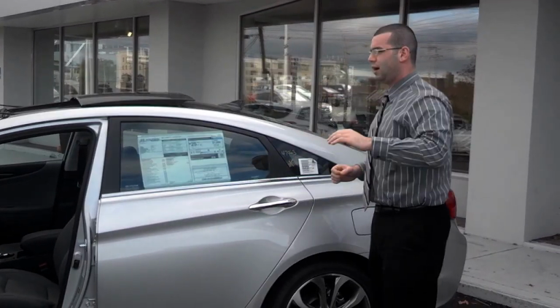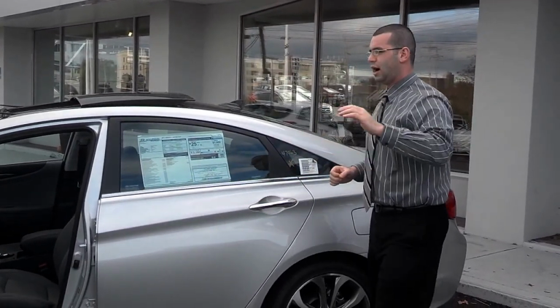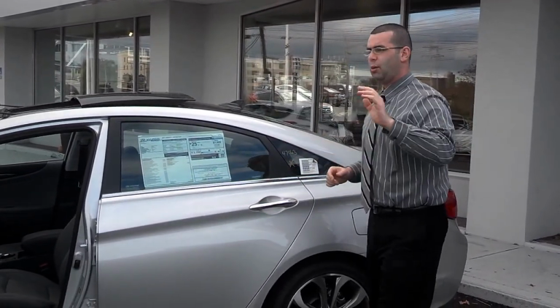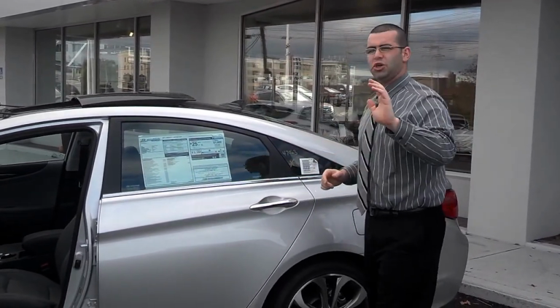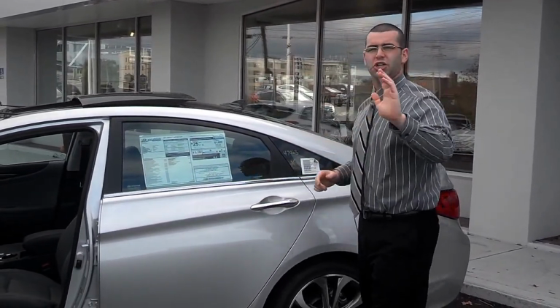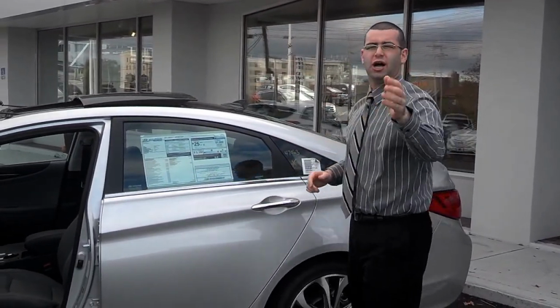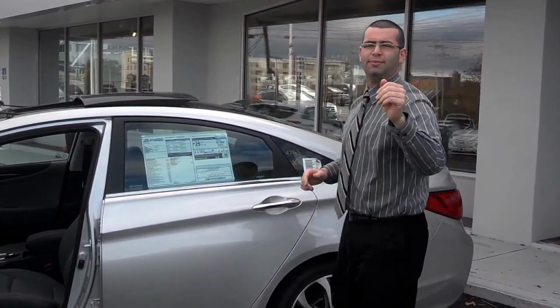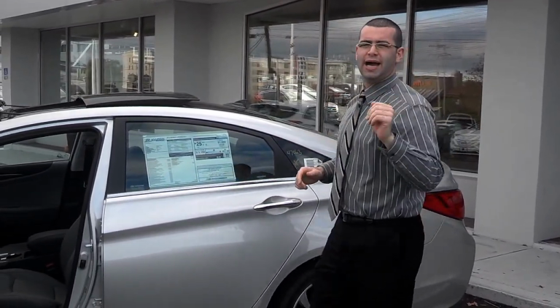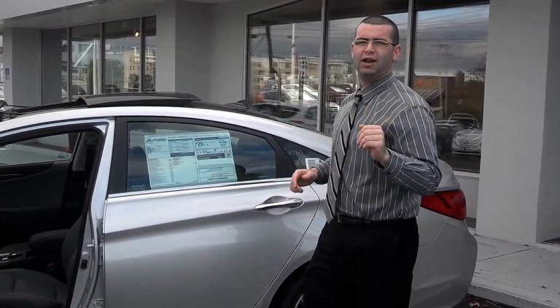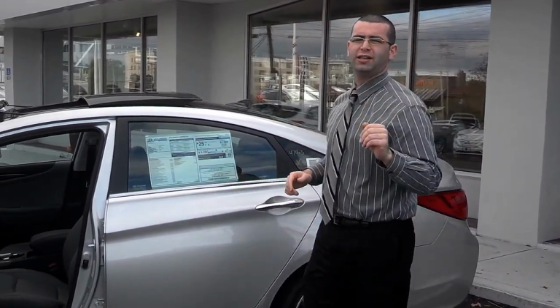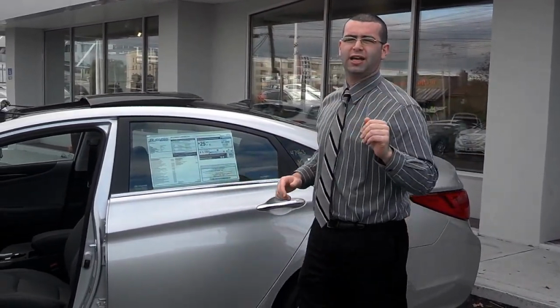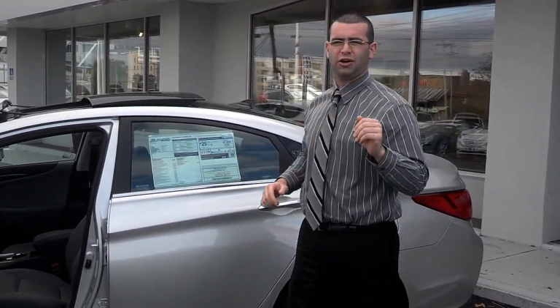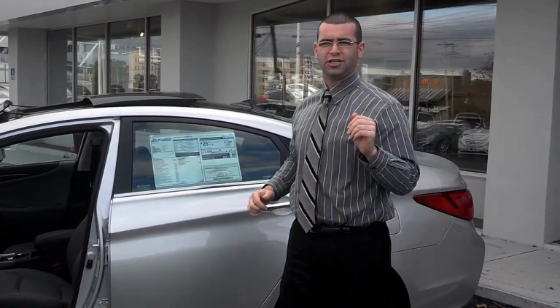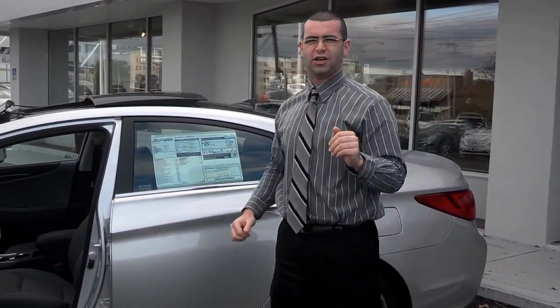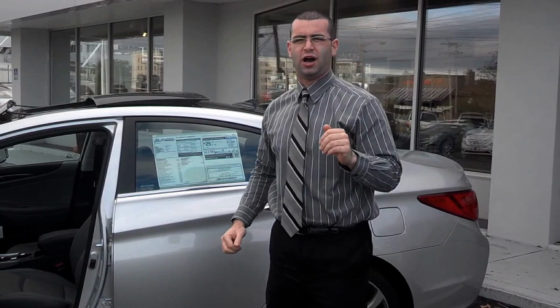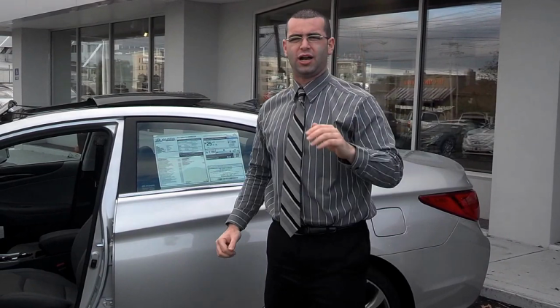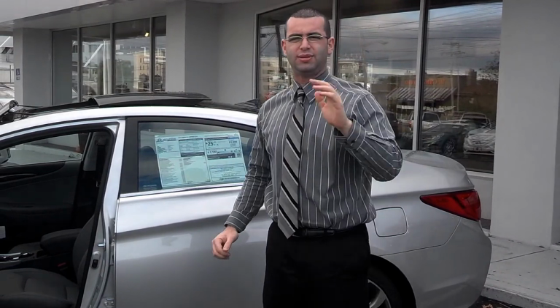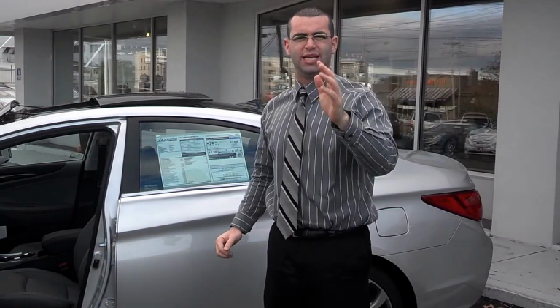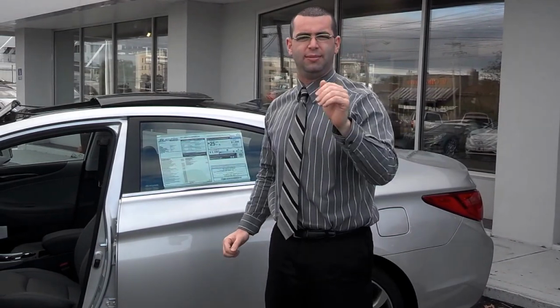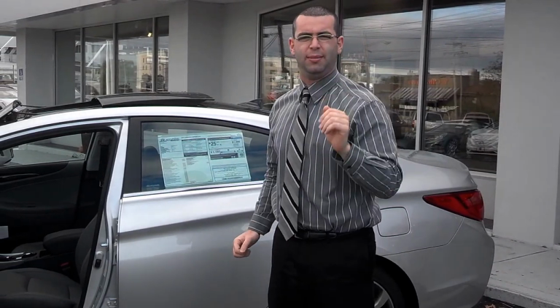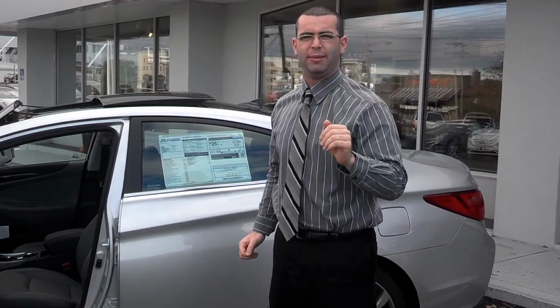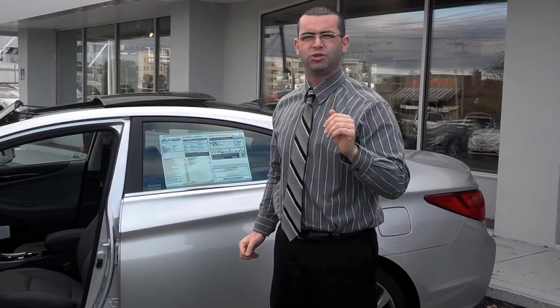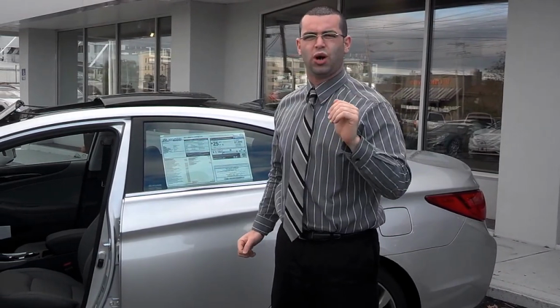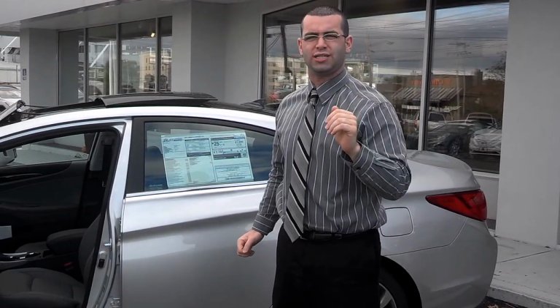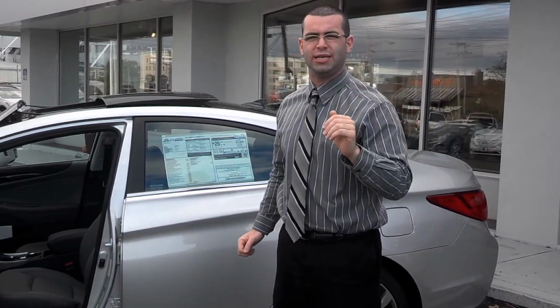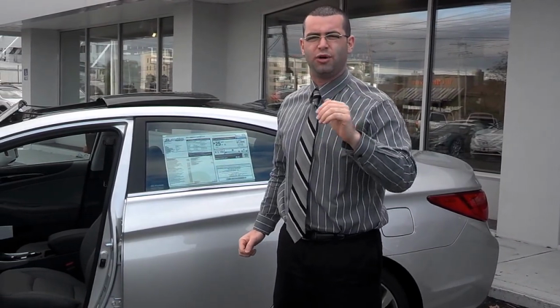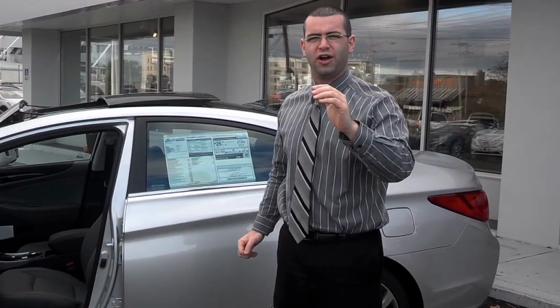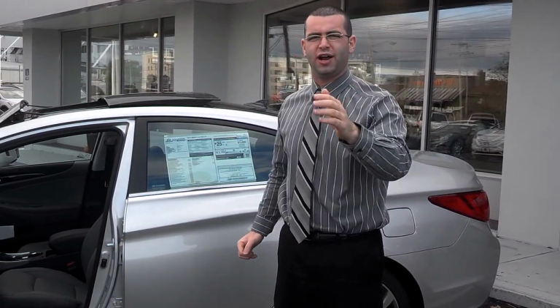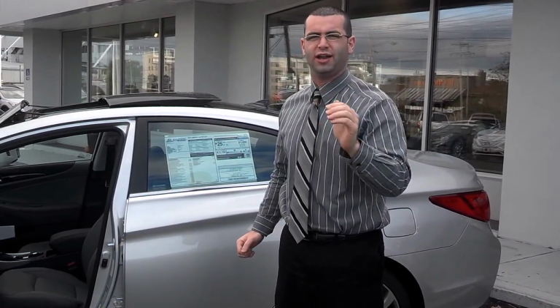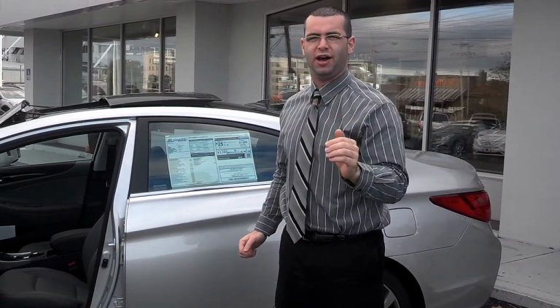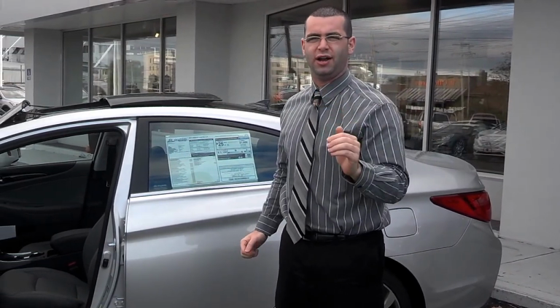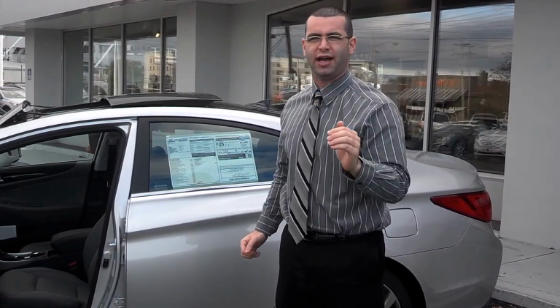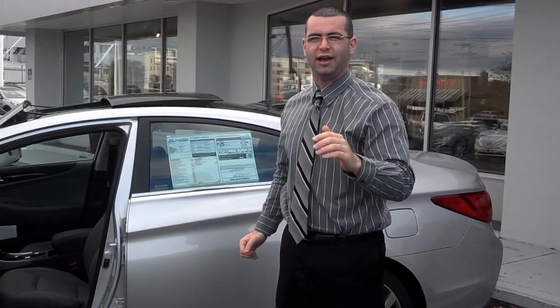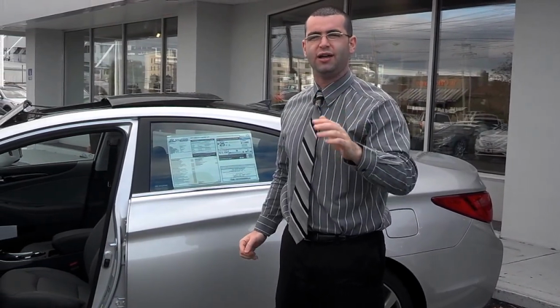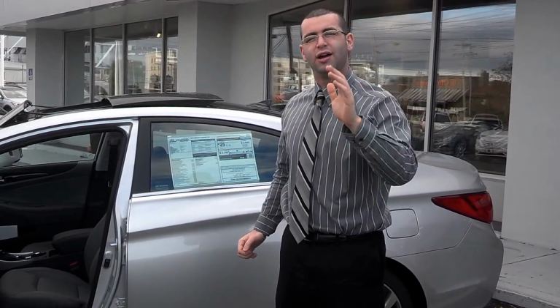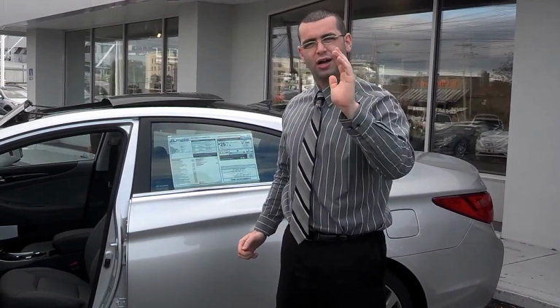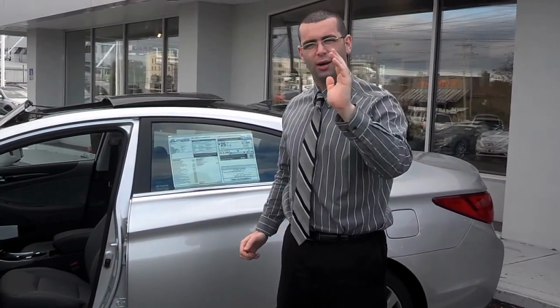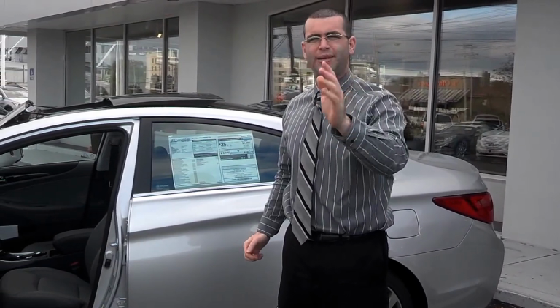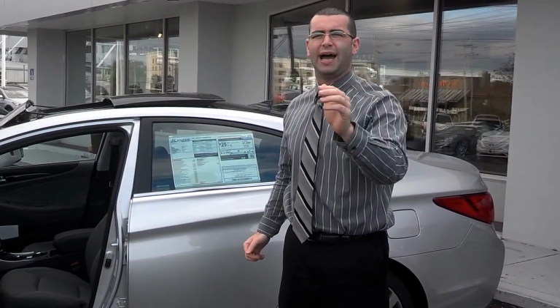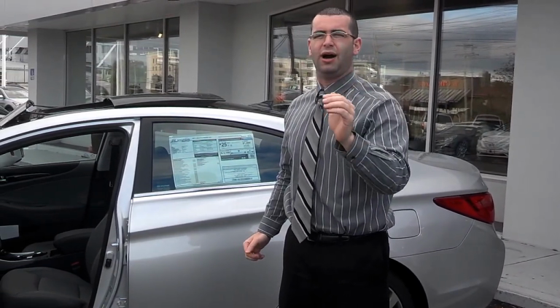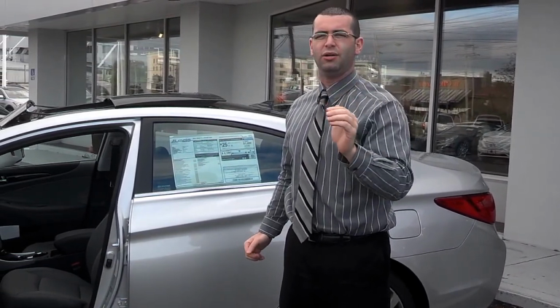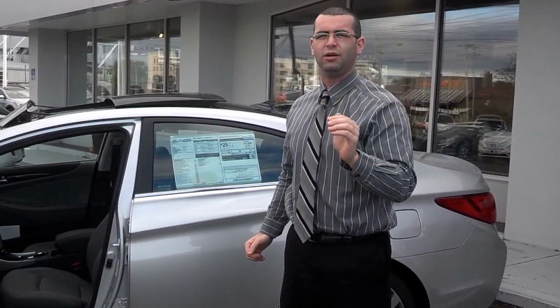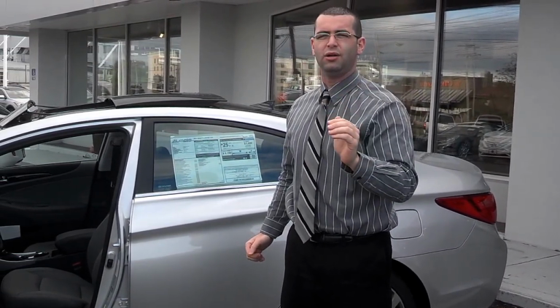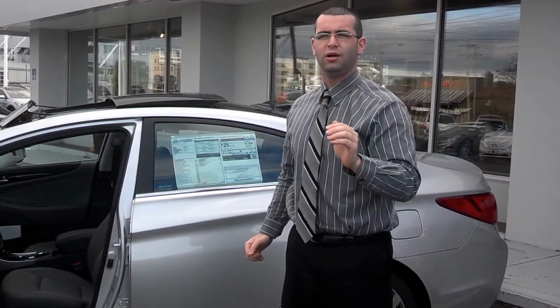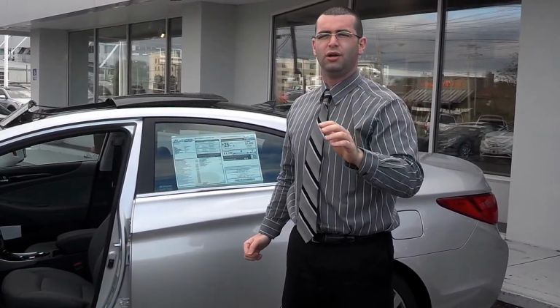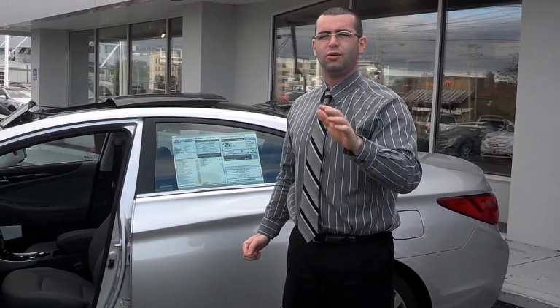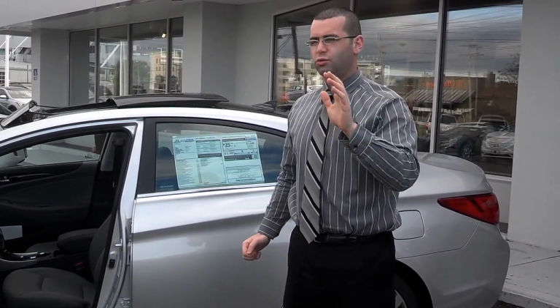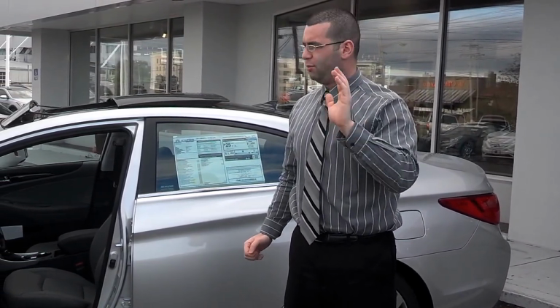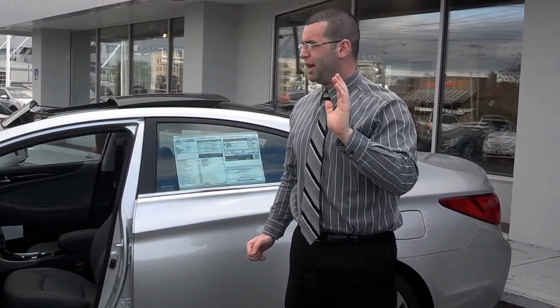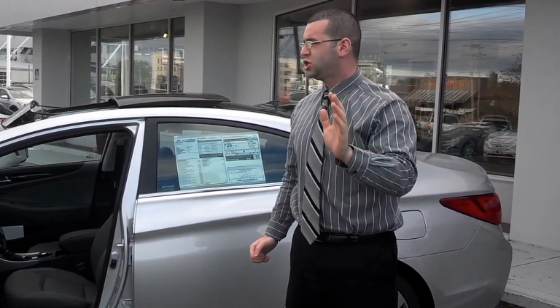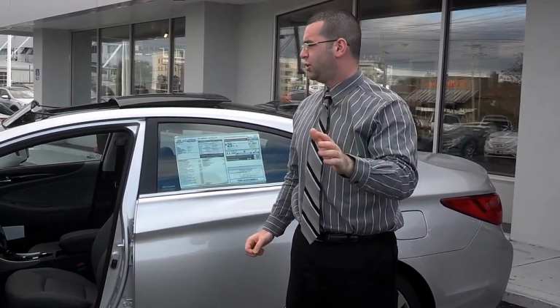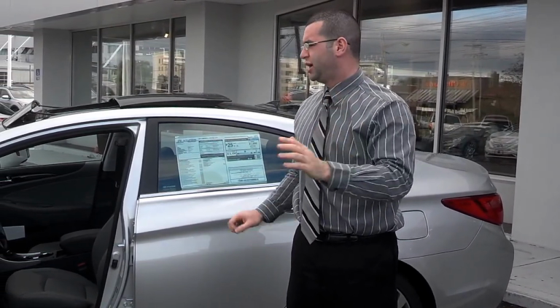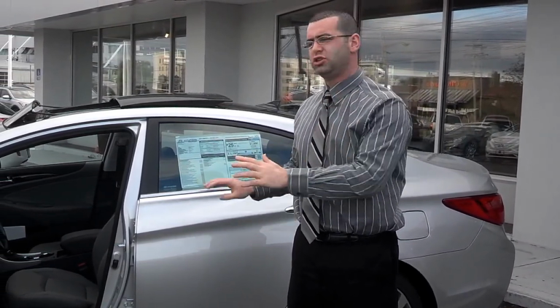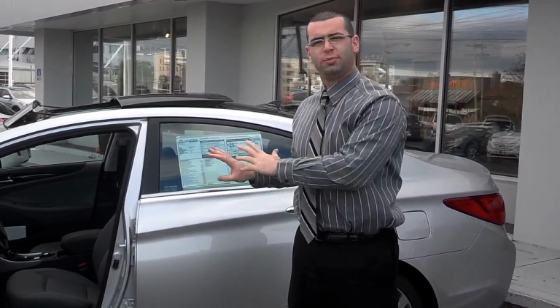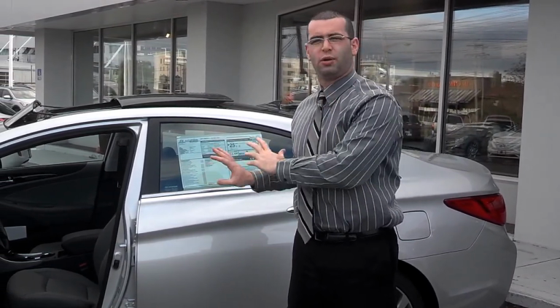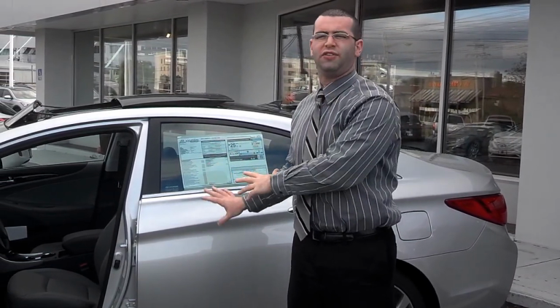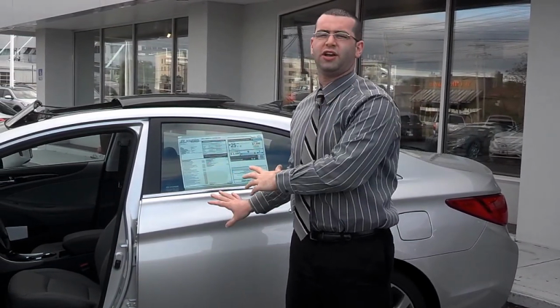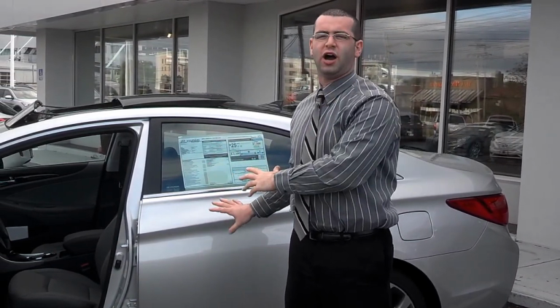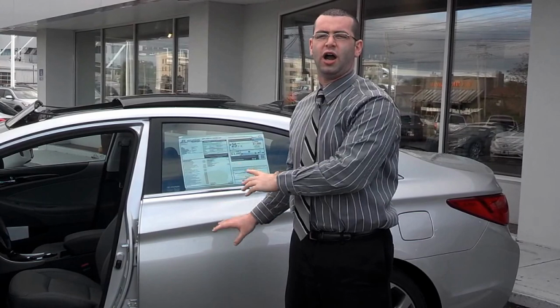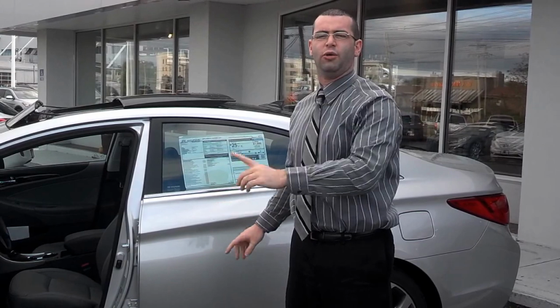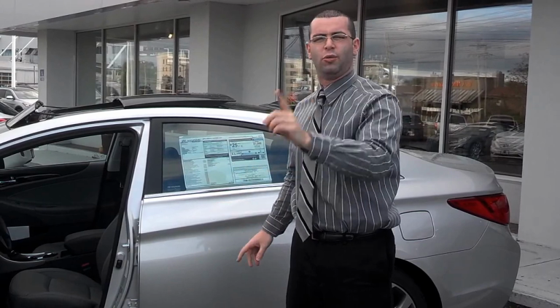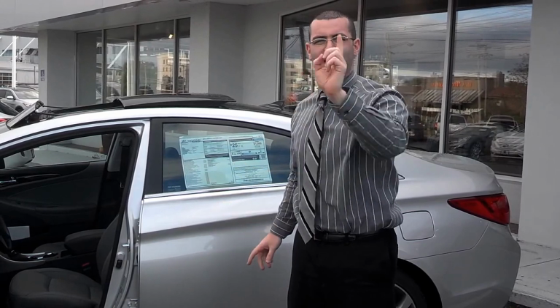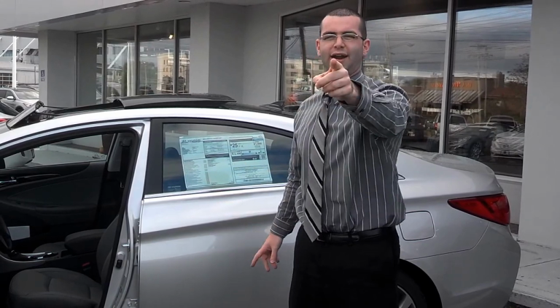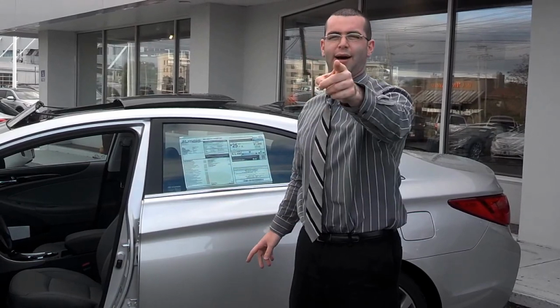I want you to come down and take a look at this car — come see me. My name is Wasim over here at Clay Hyundai. Come down; we'll make sure we get you into a perfect car and we'll ride it up.